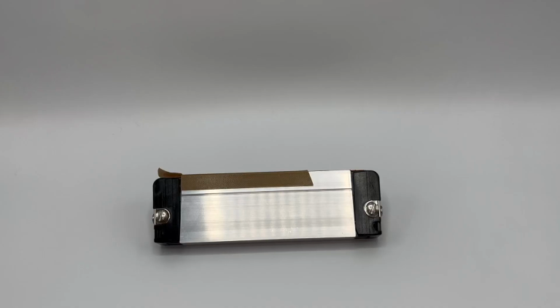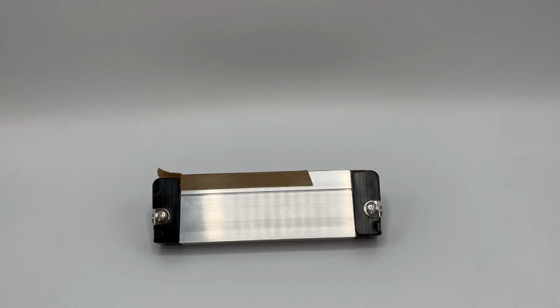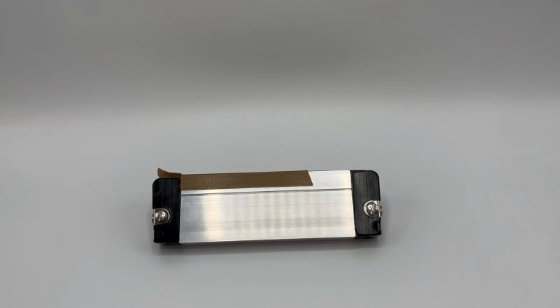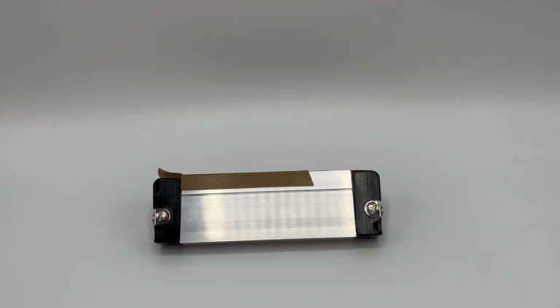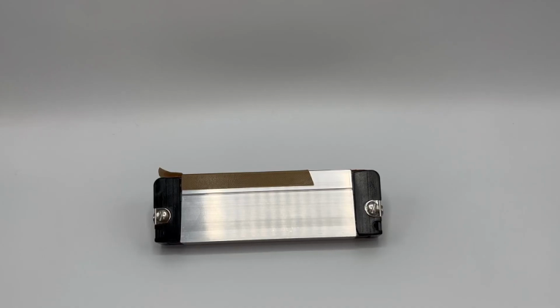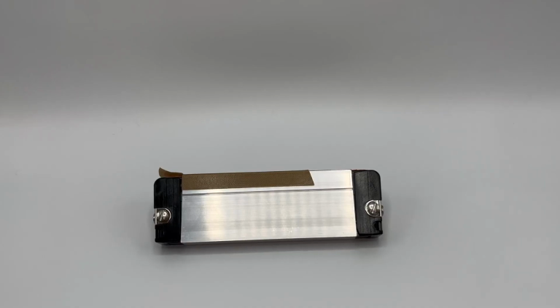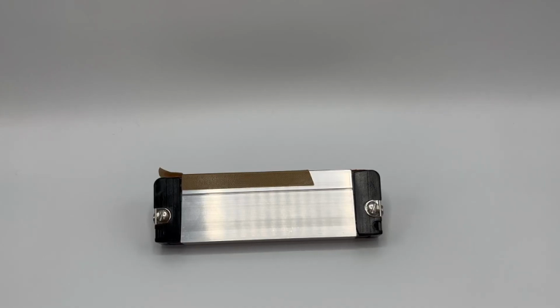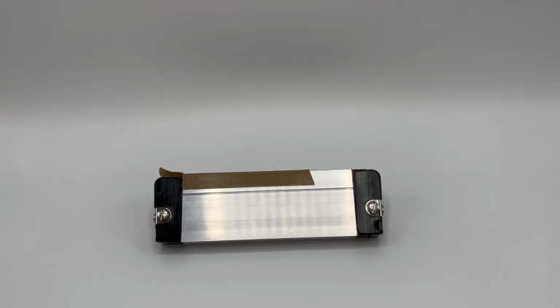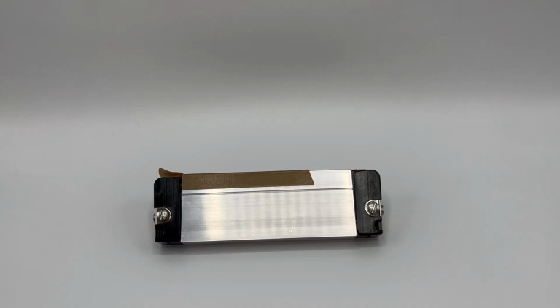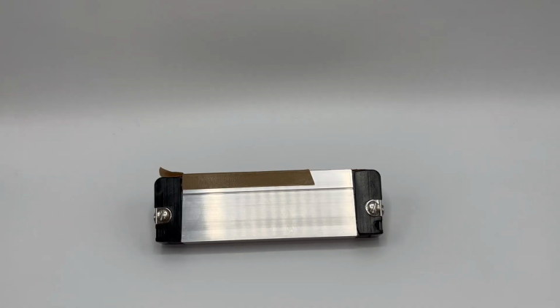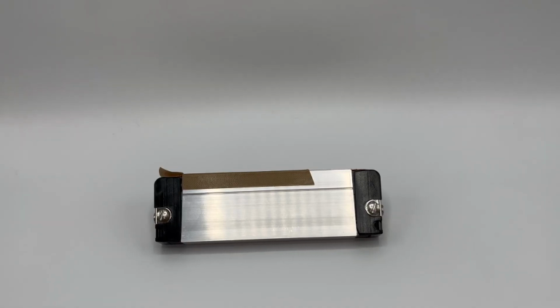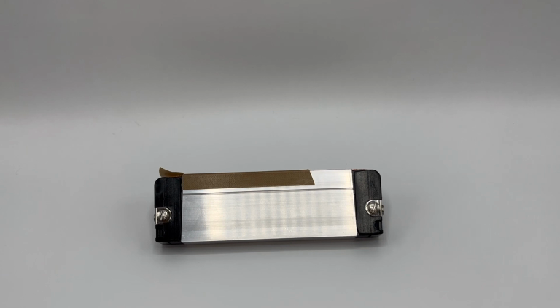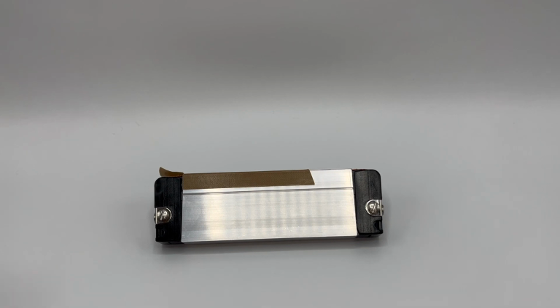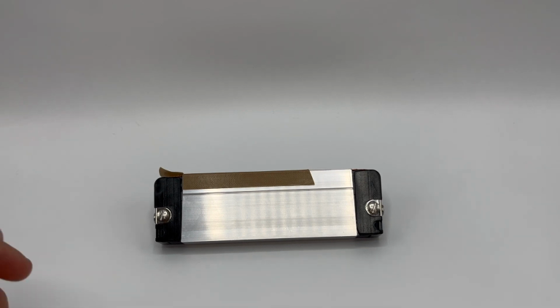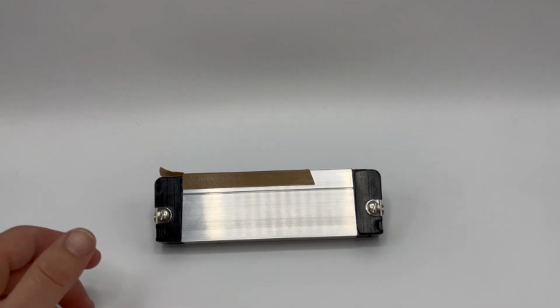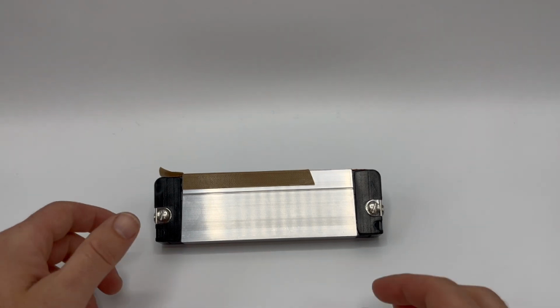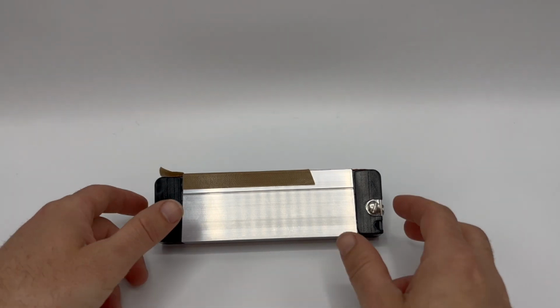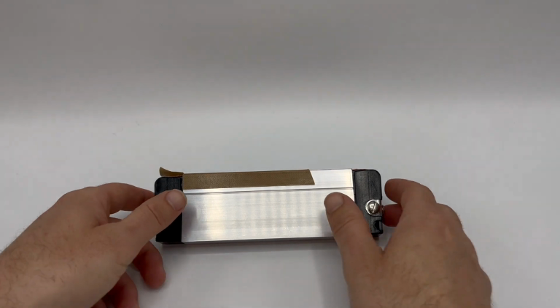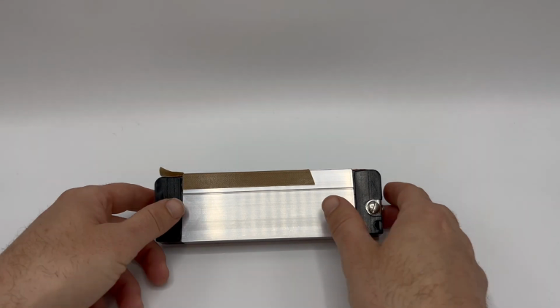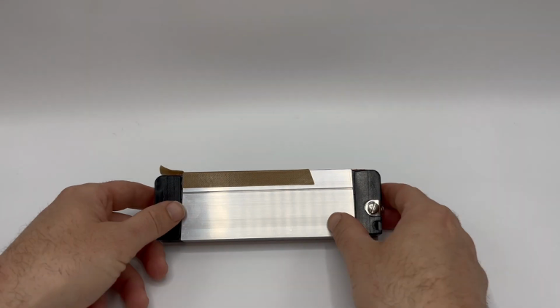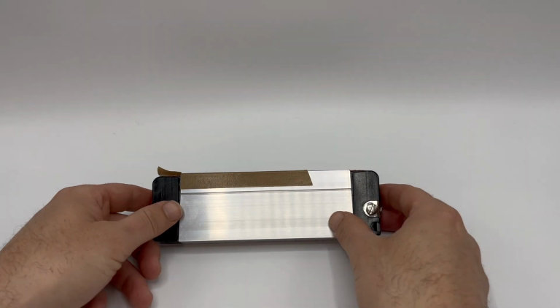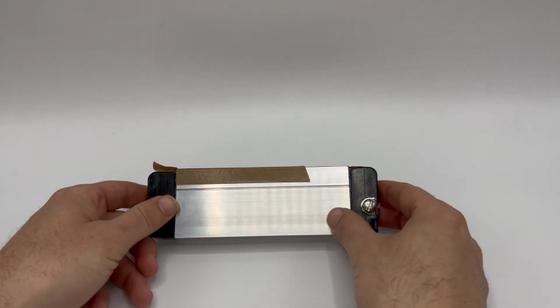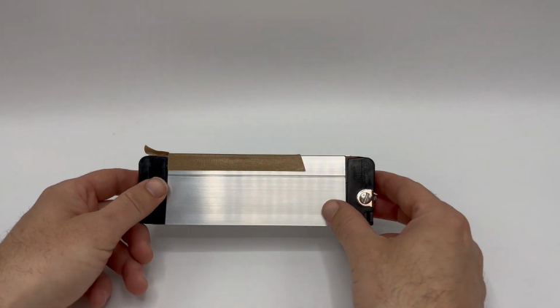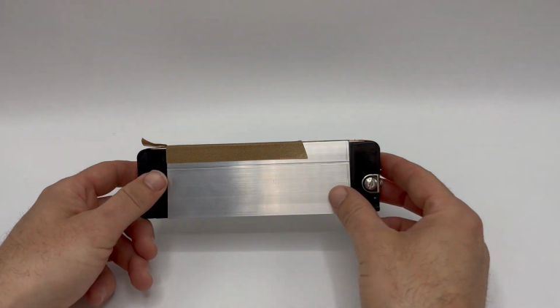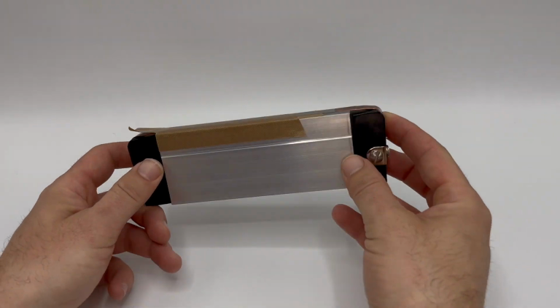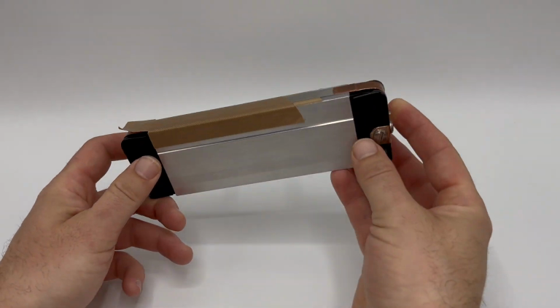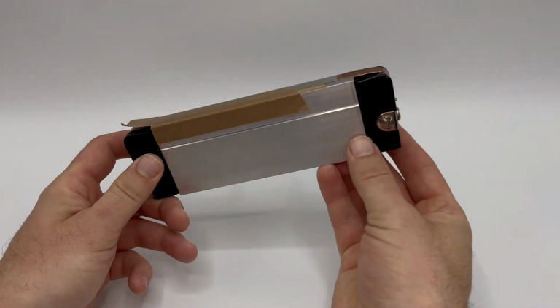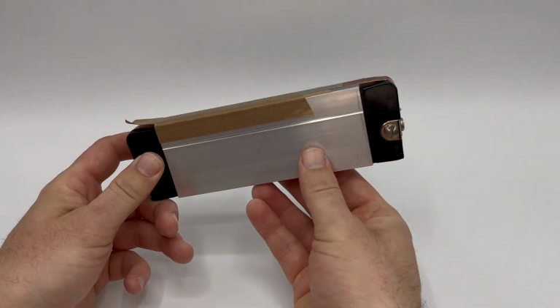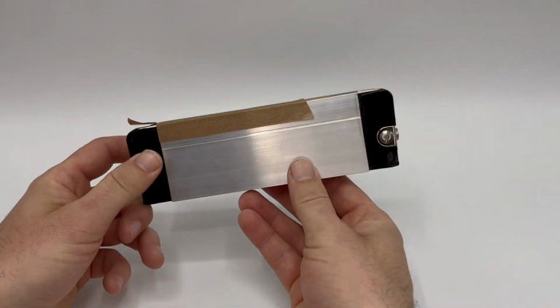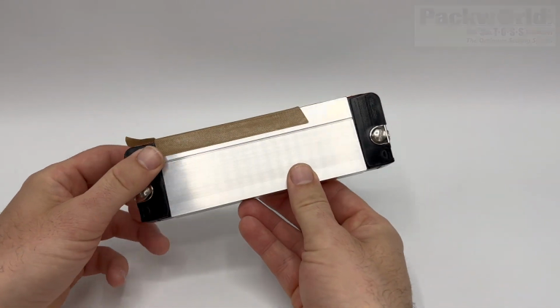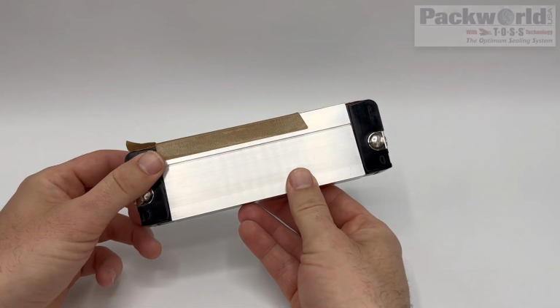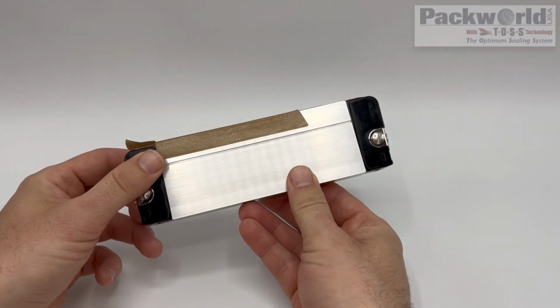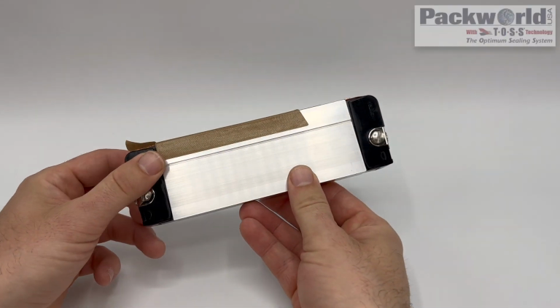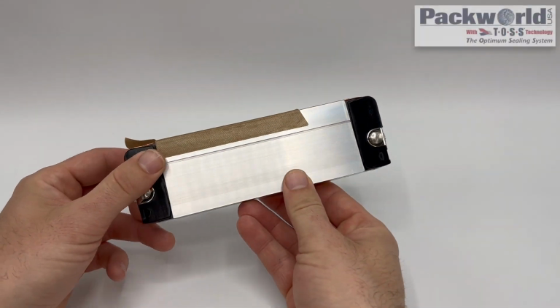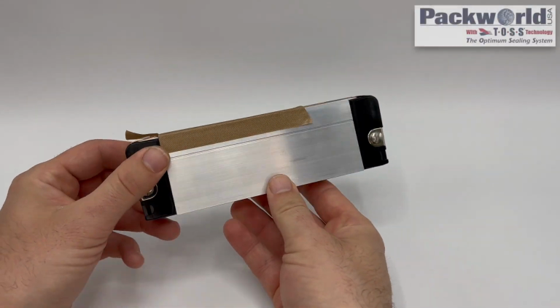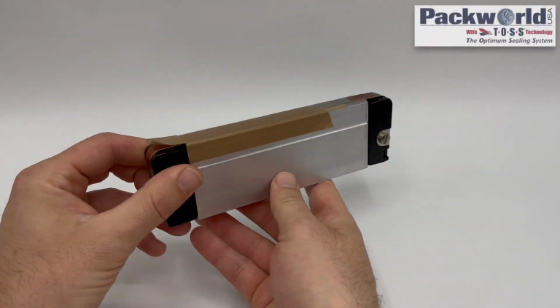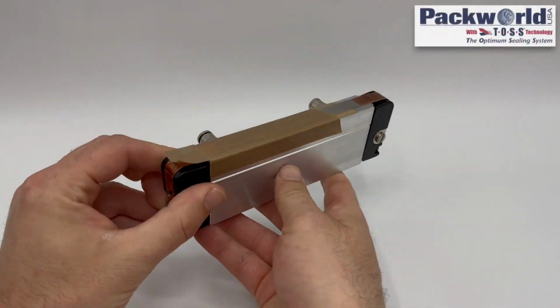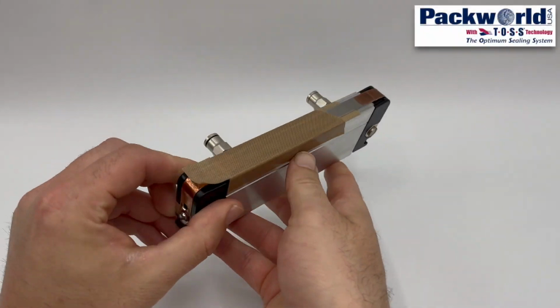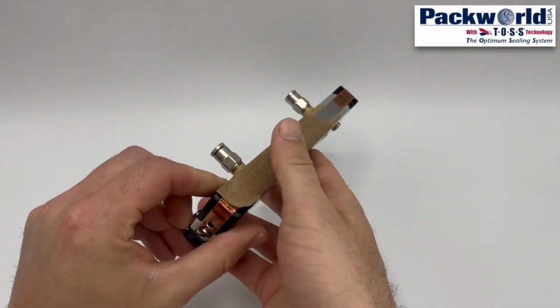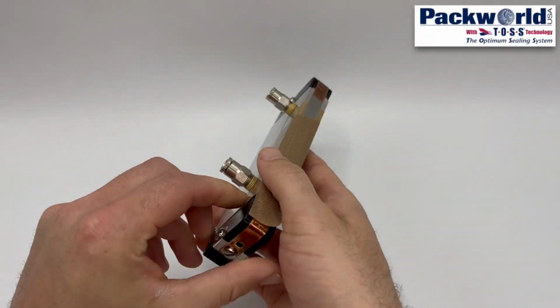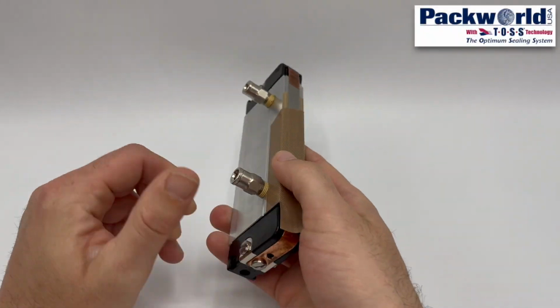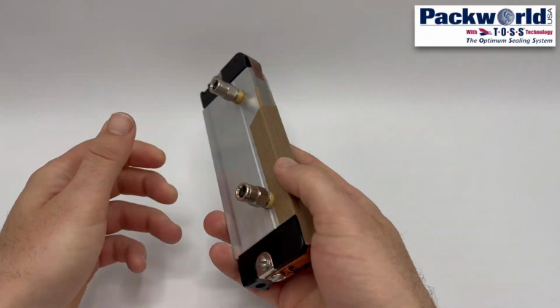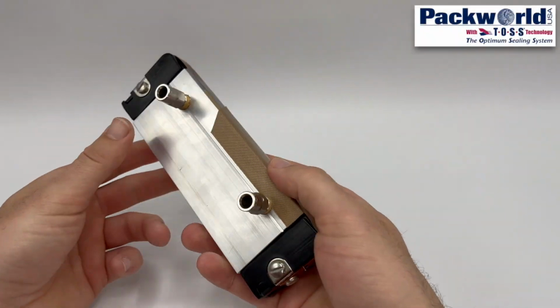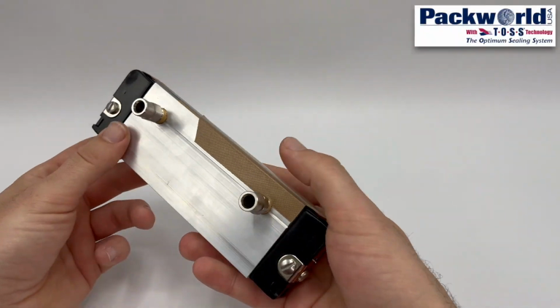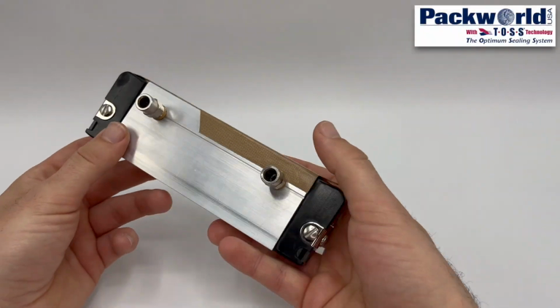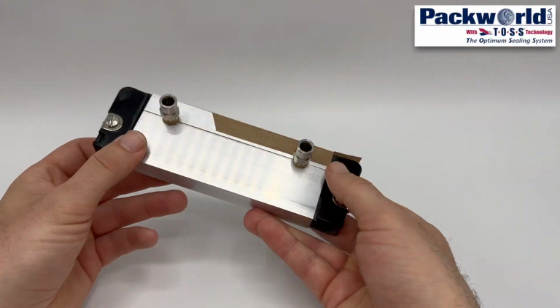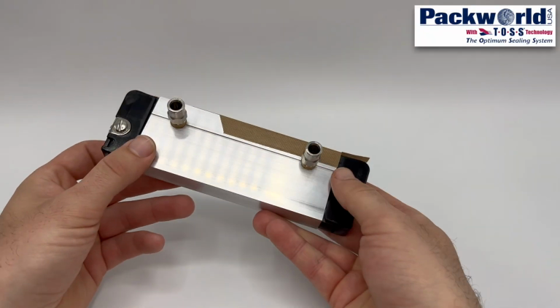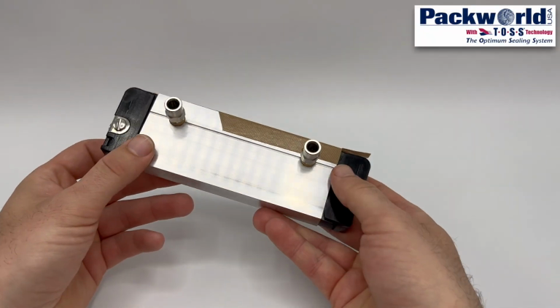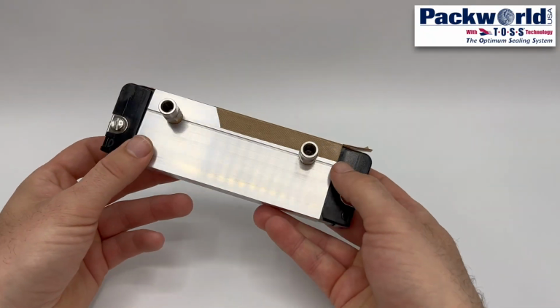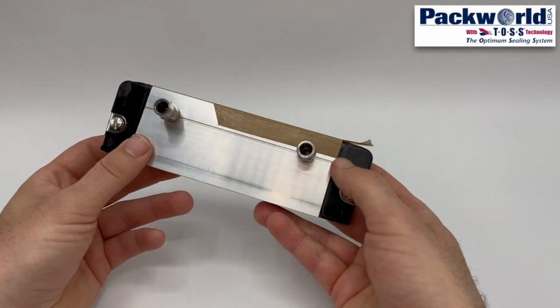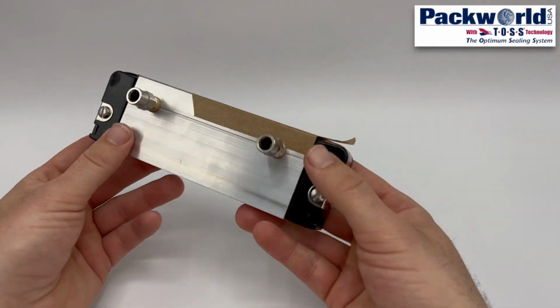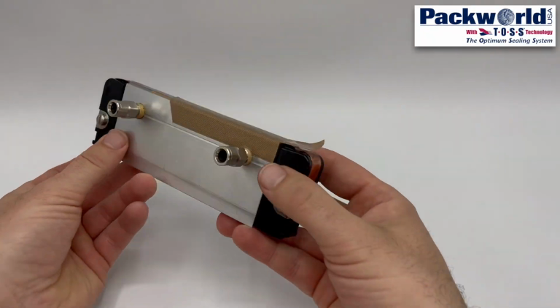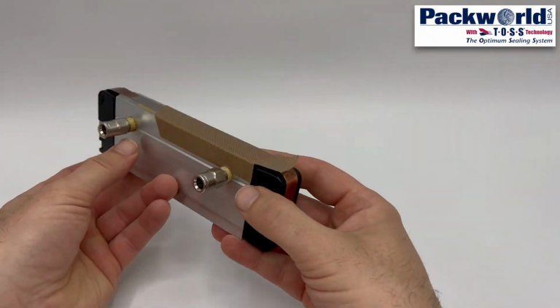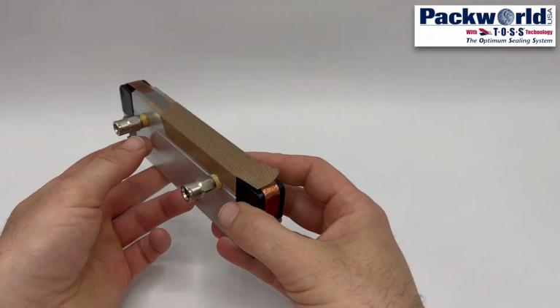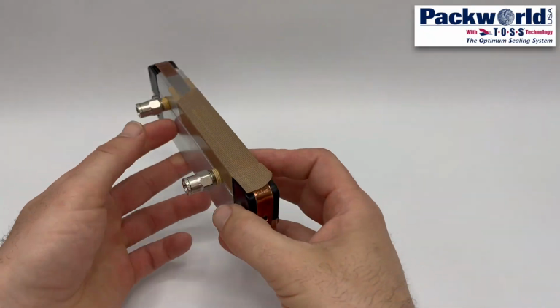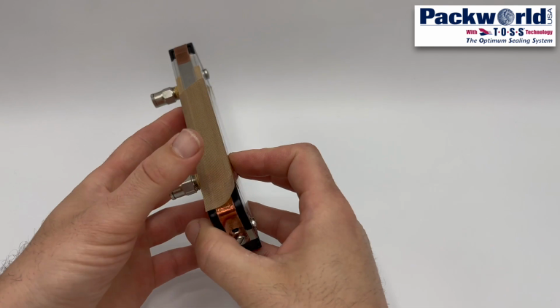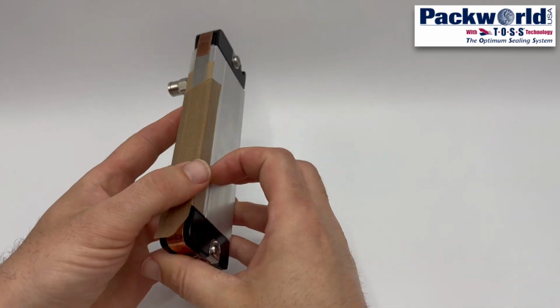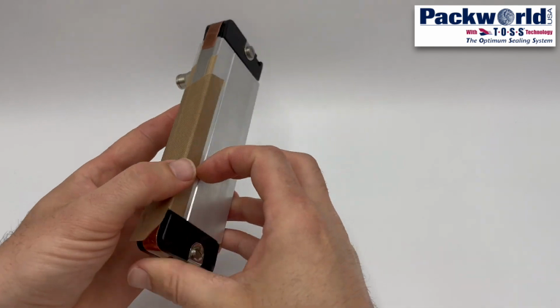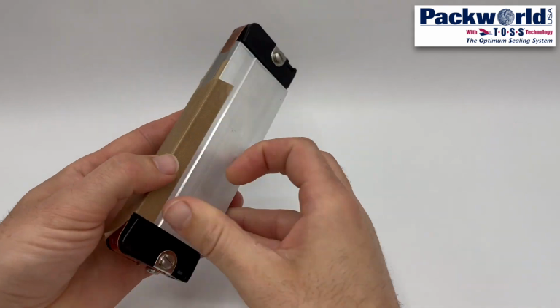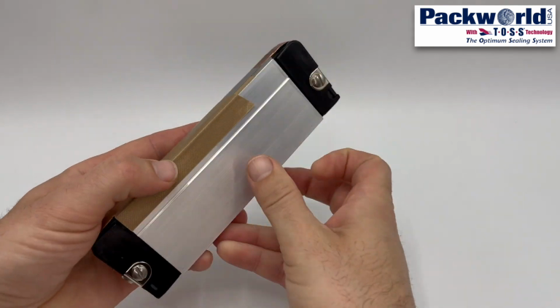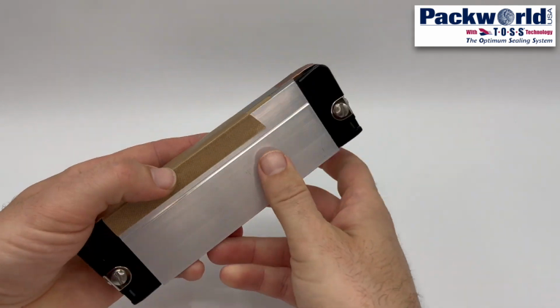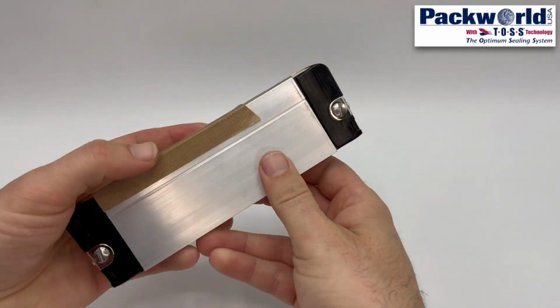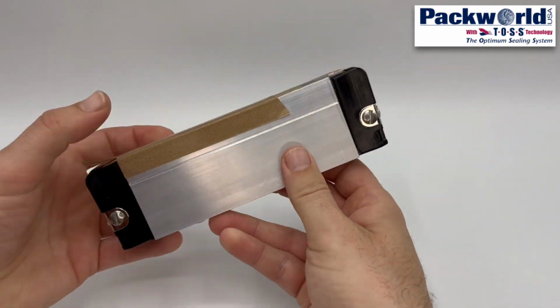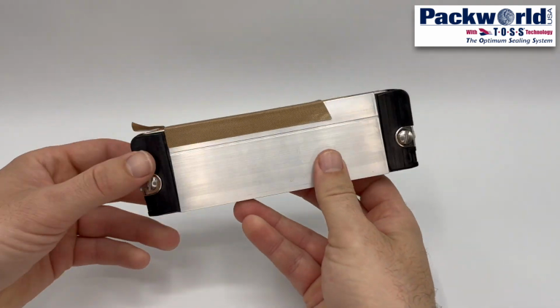This video is a short instructional illustrating replacement of consumable materials on a Packworld USA or TOS Machine Components heat seal jaw bar.